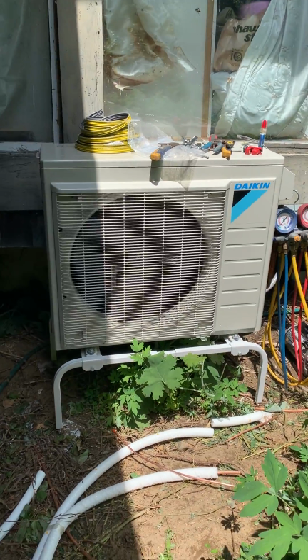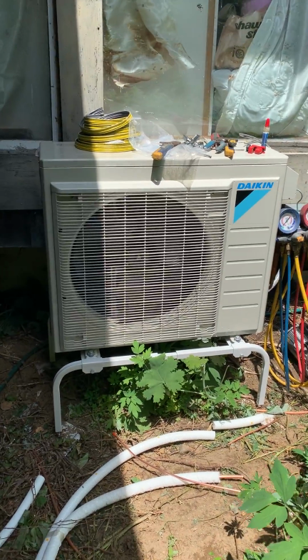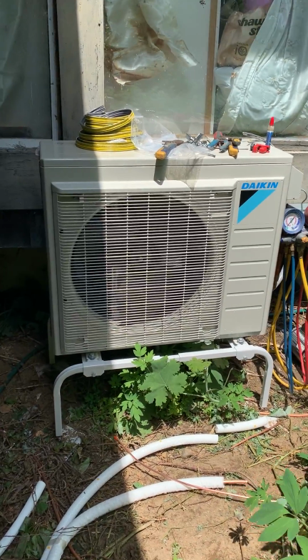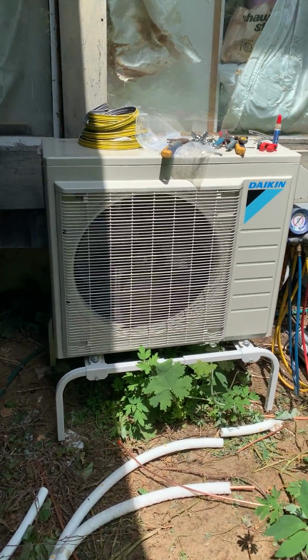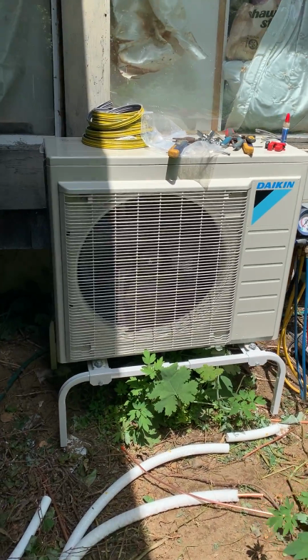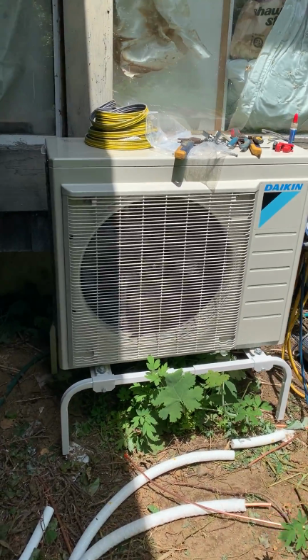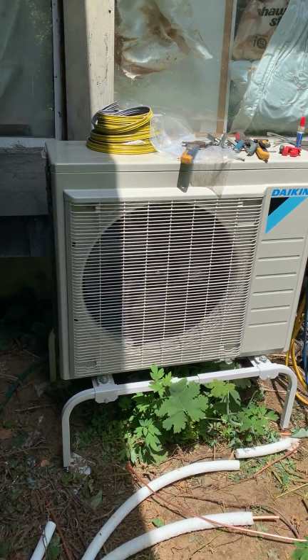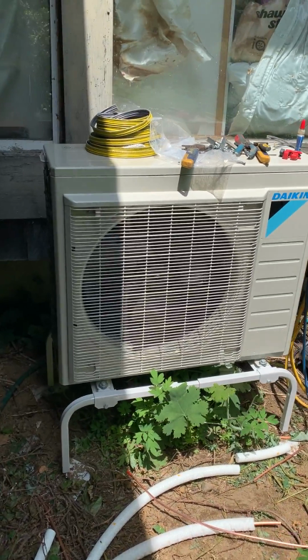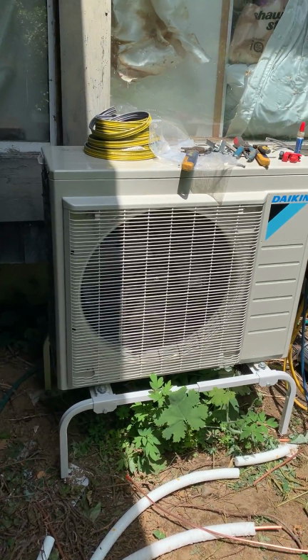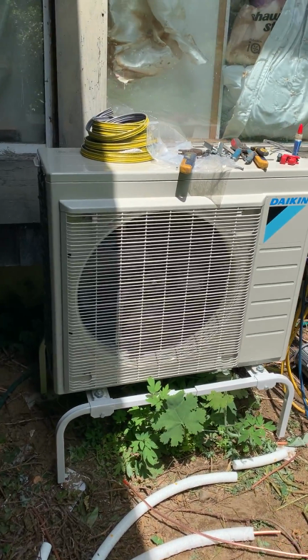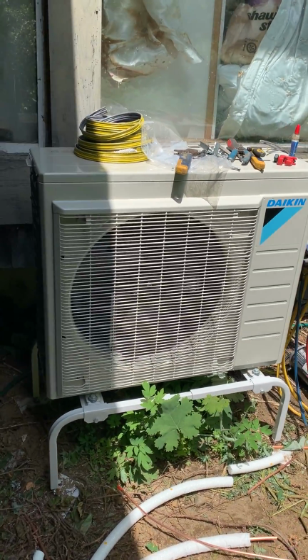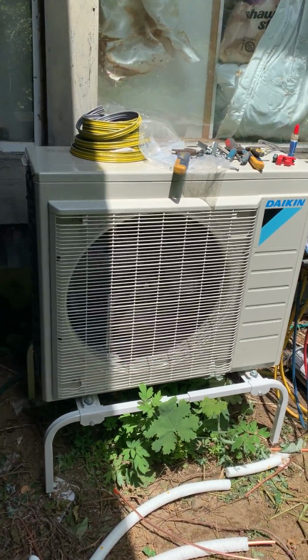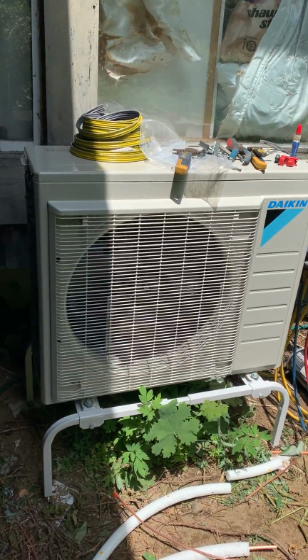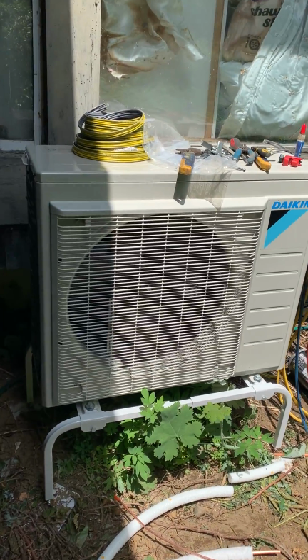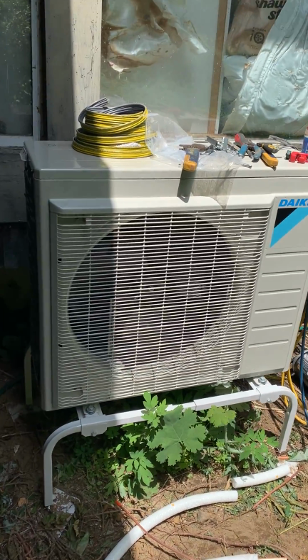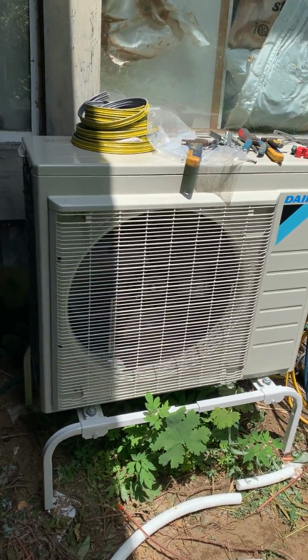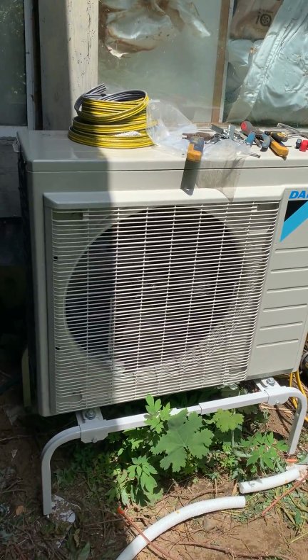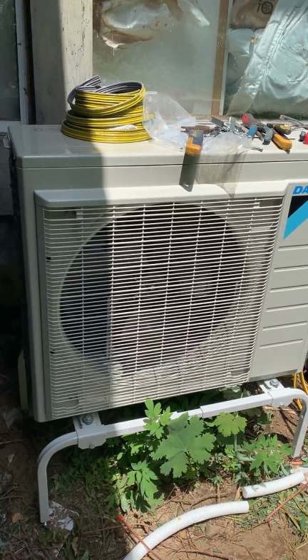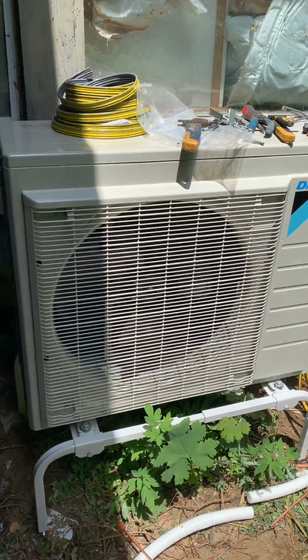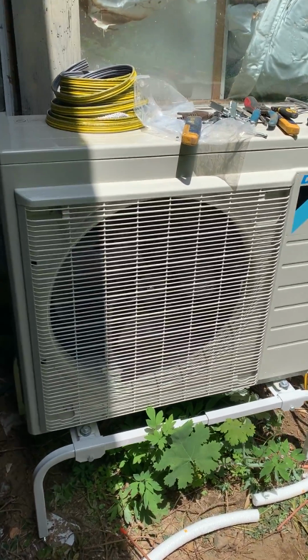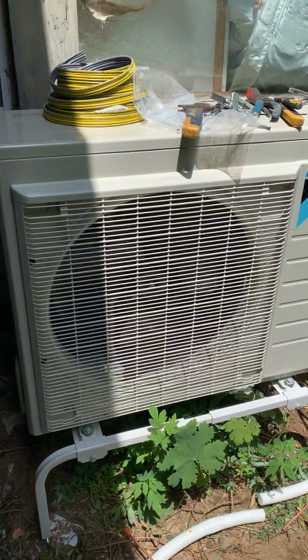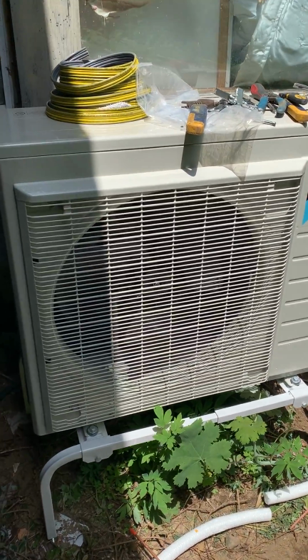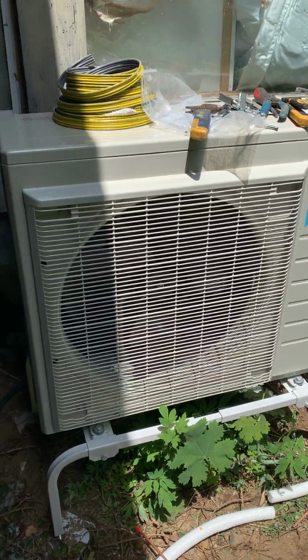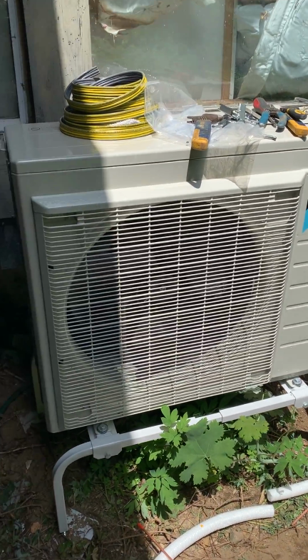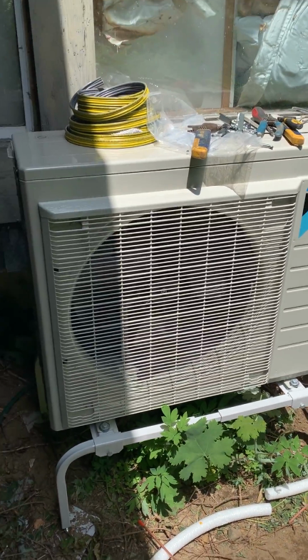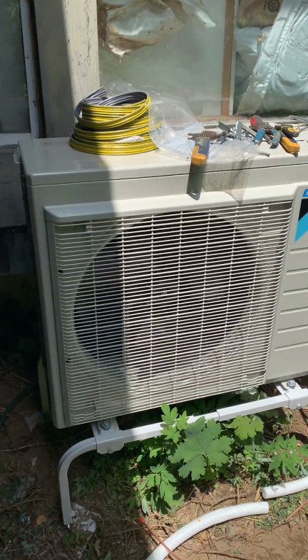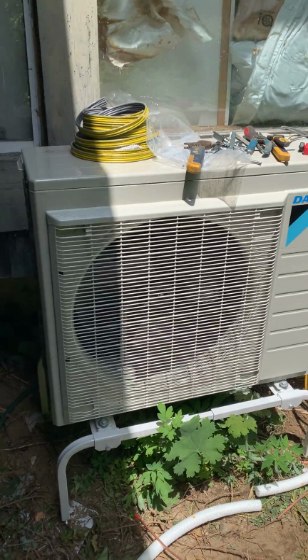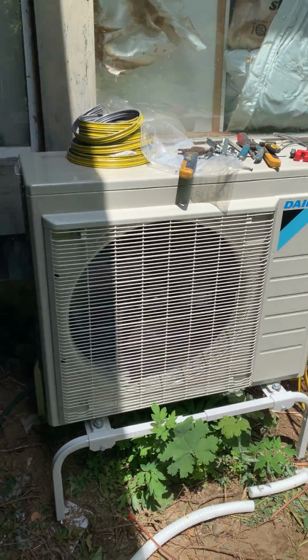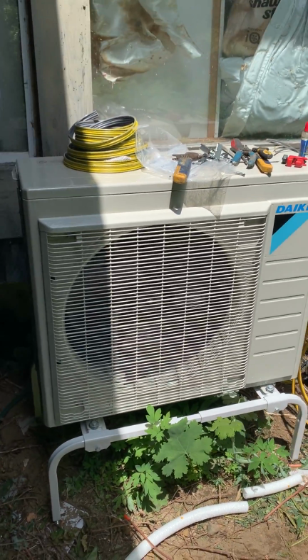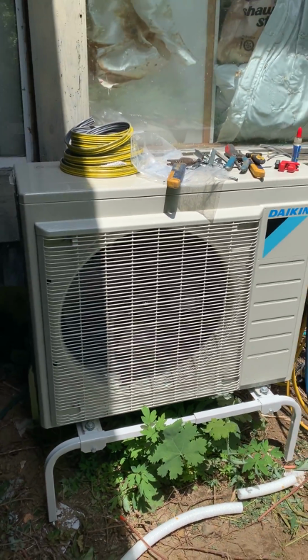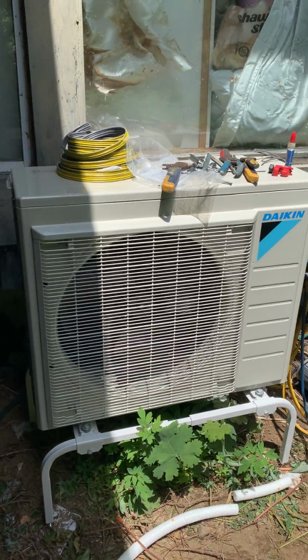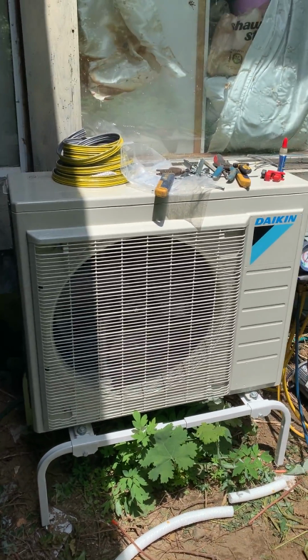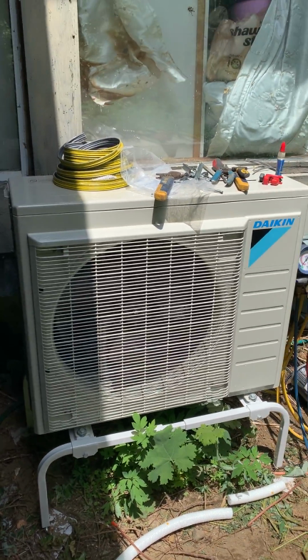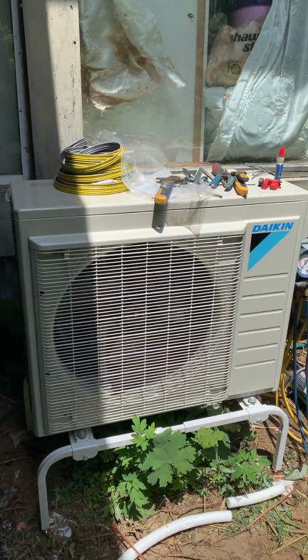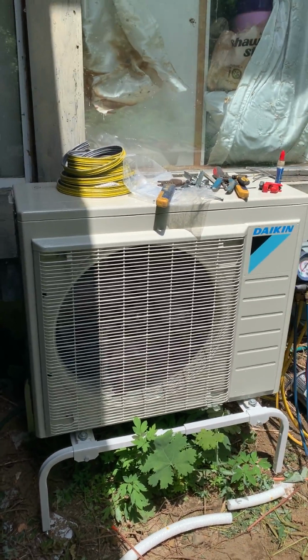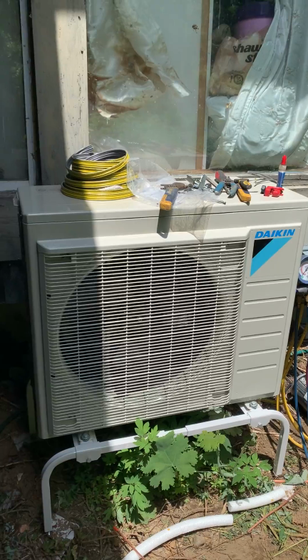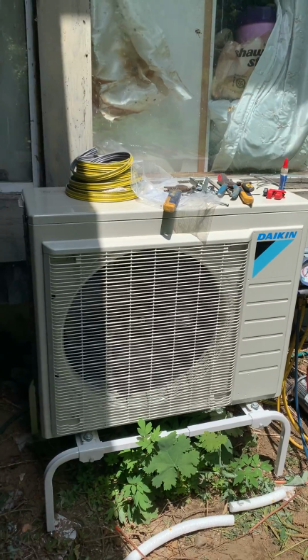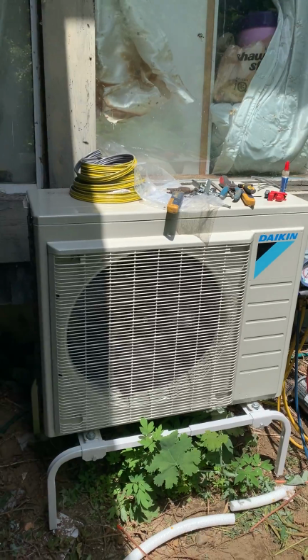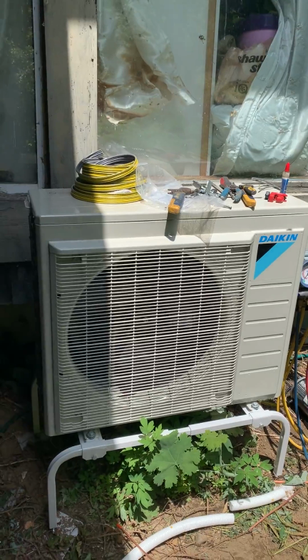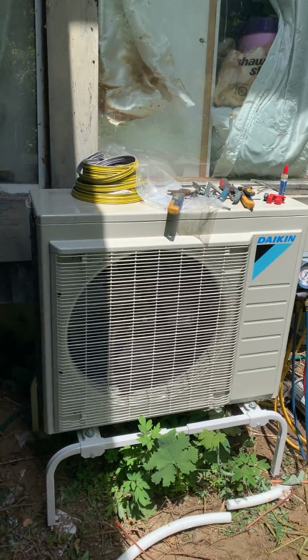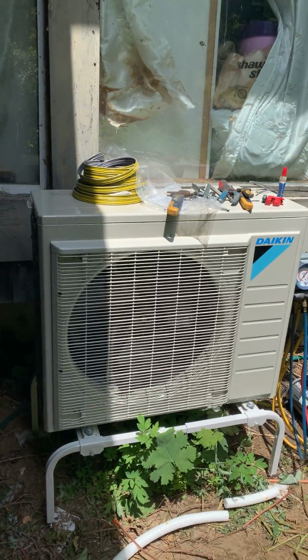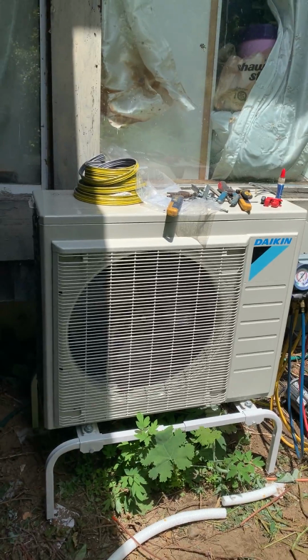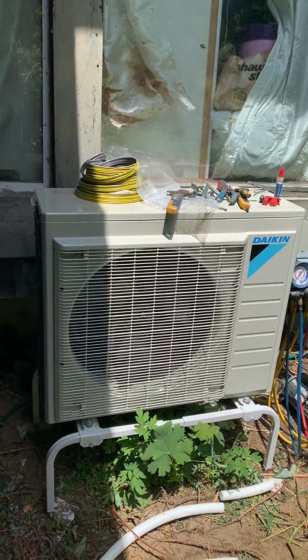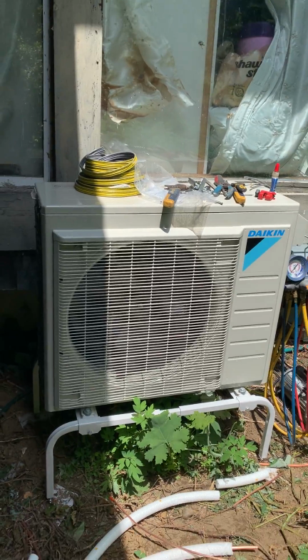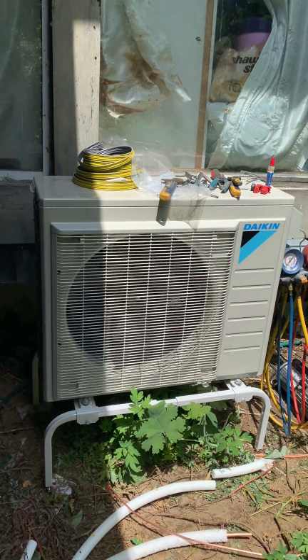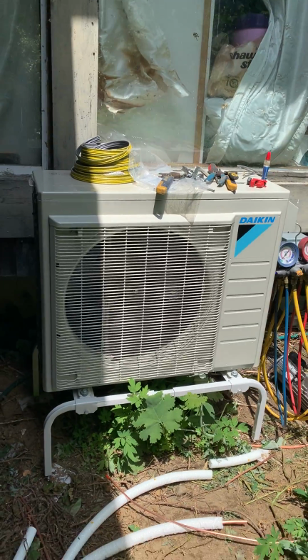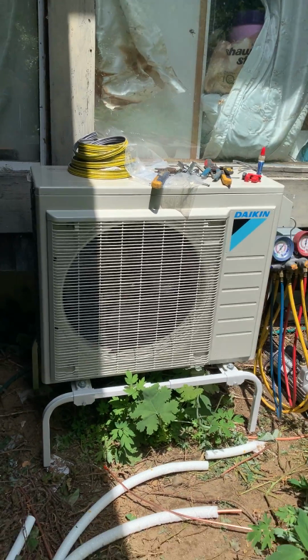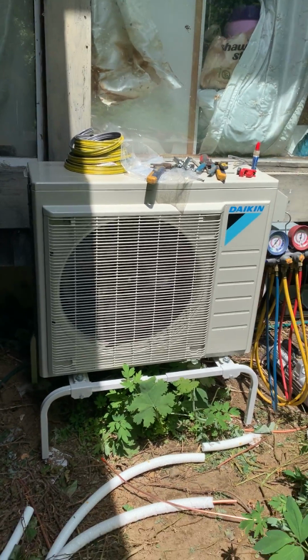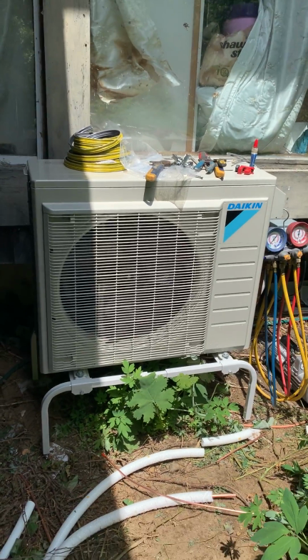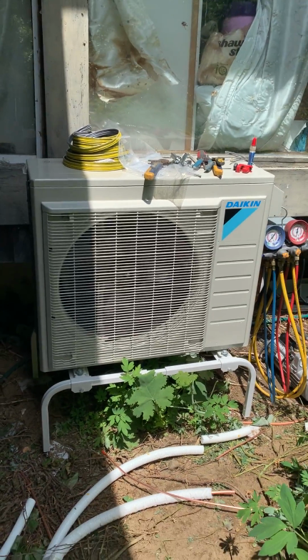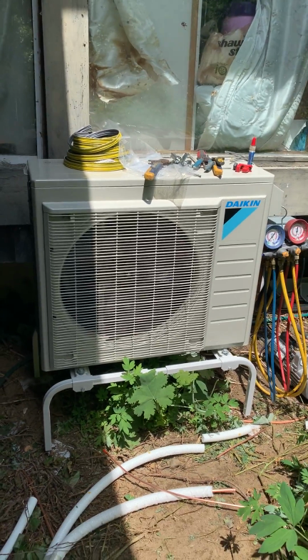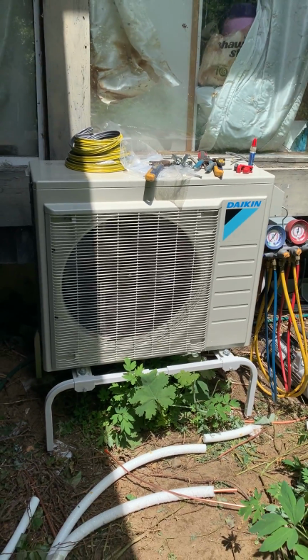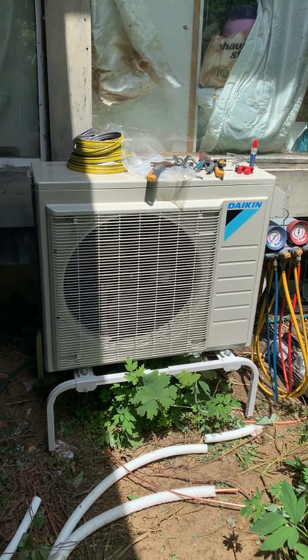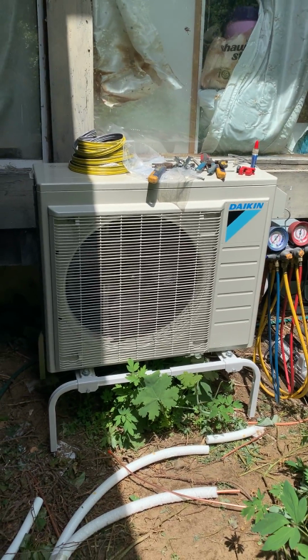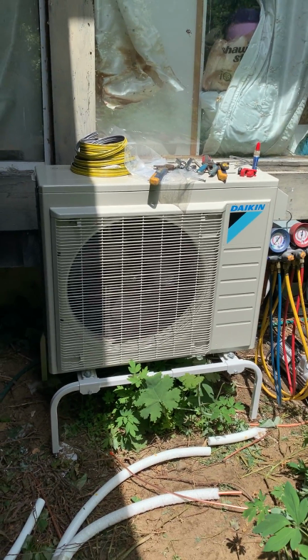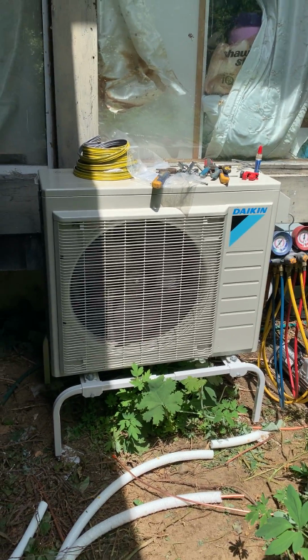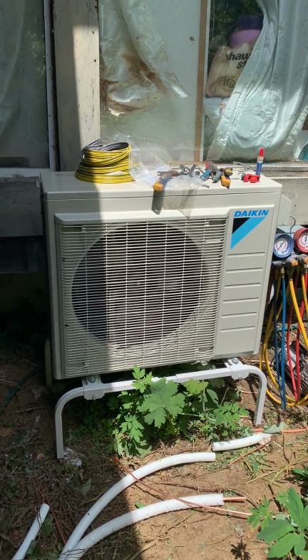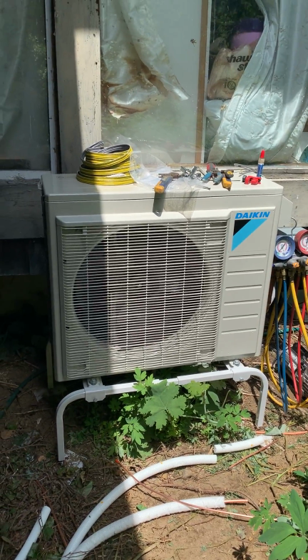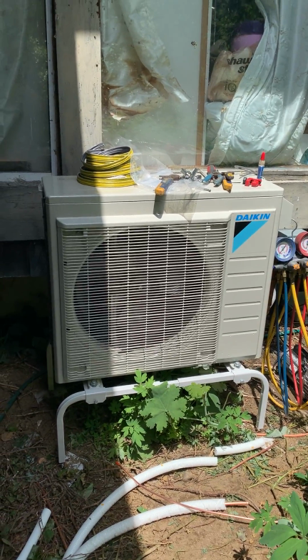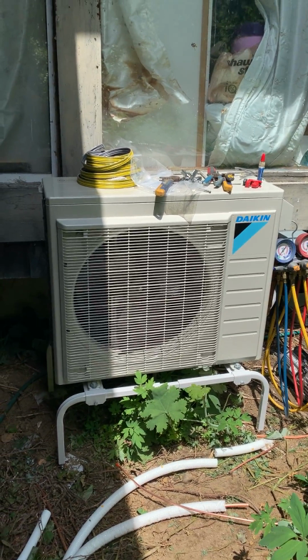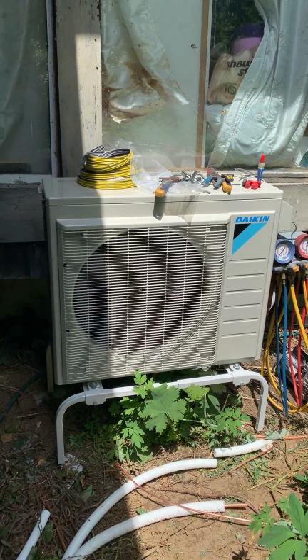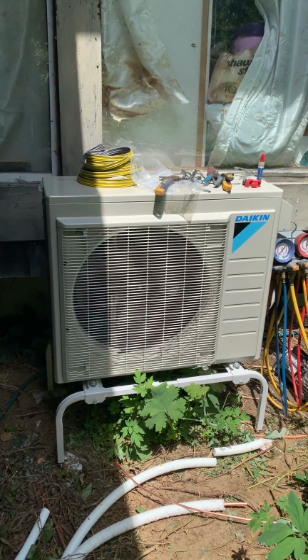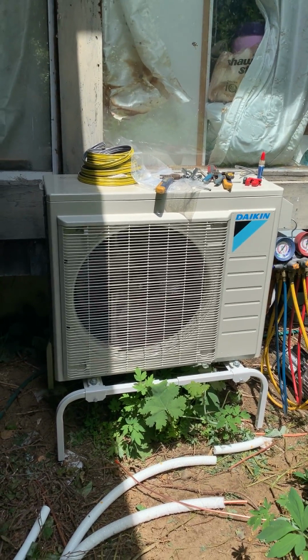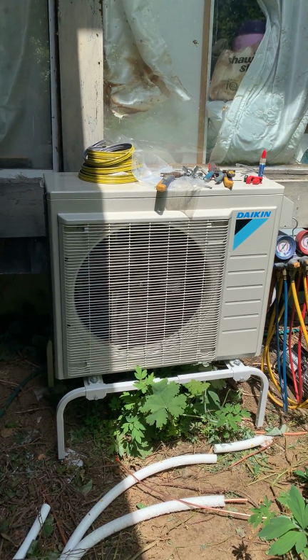It's your standard version — not the hyperheat or the Aurora version that Daikin makes. So this works at 100% capacity down to 15 degrees.